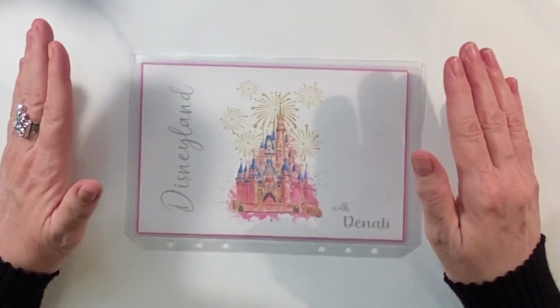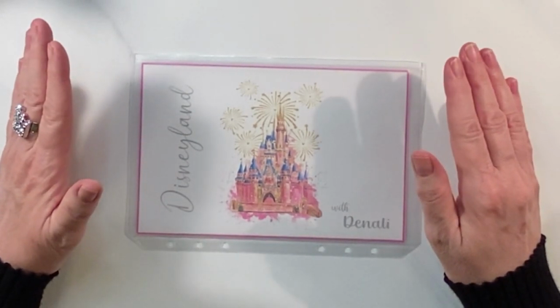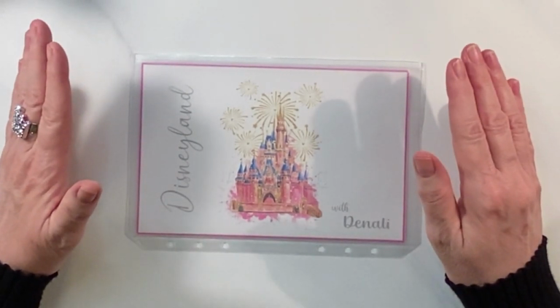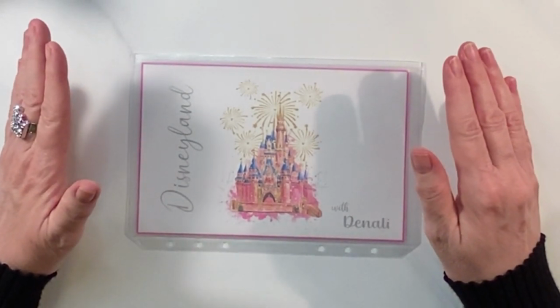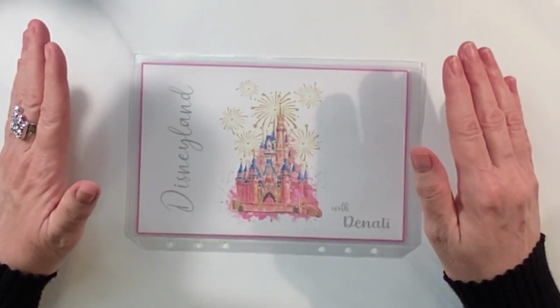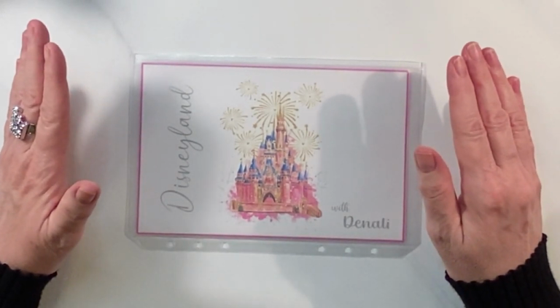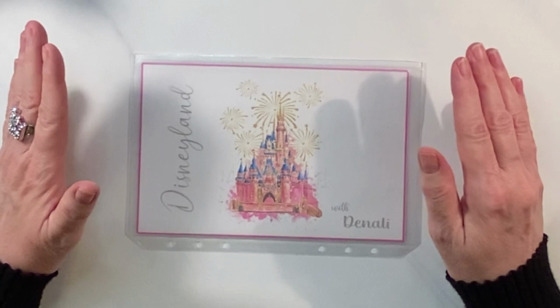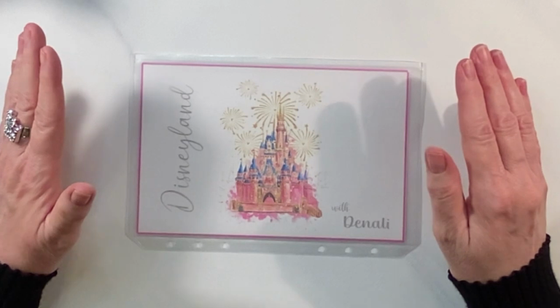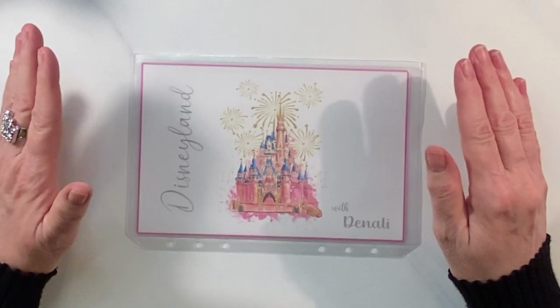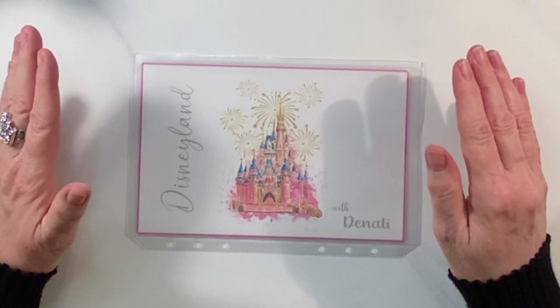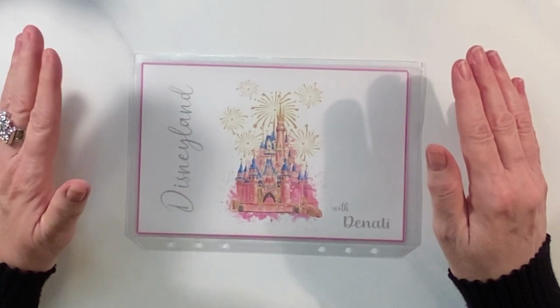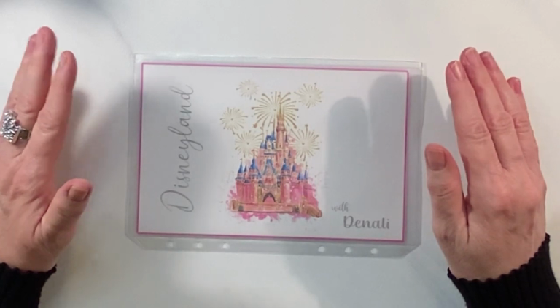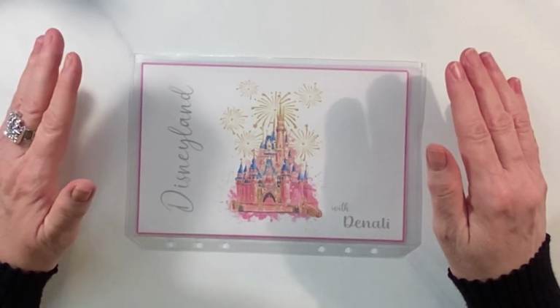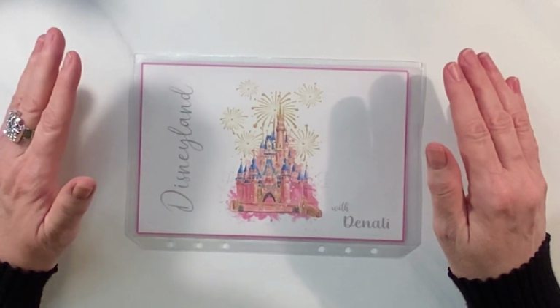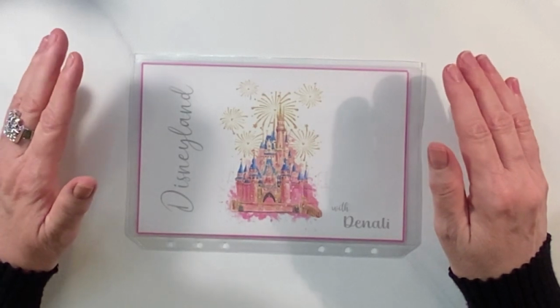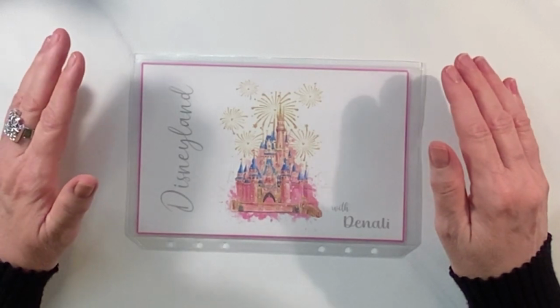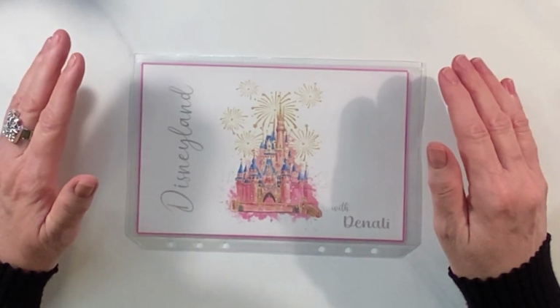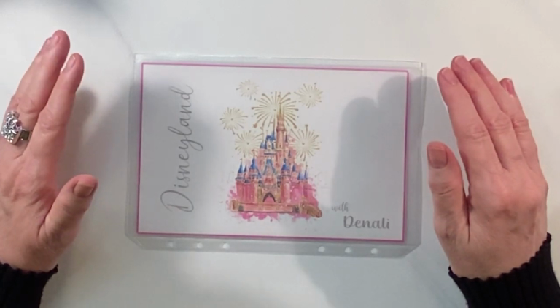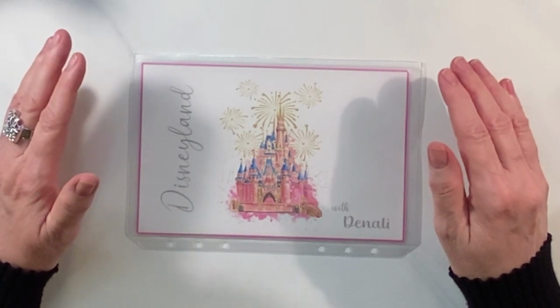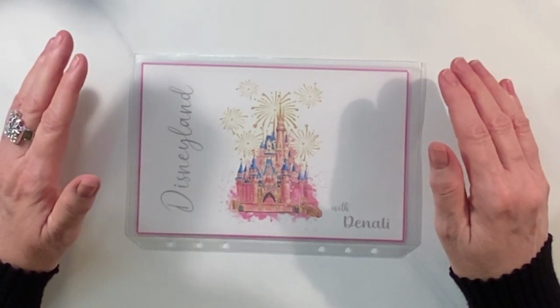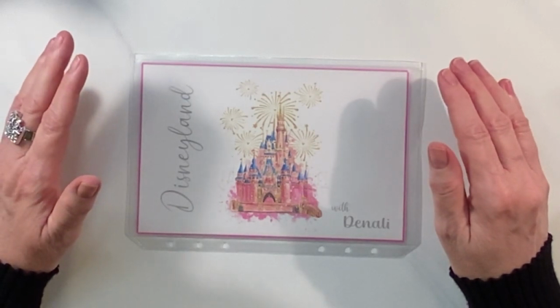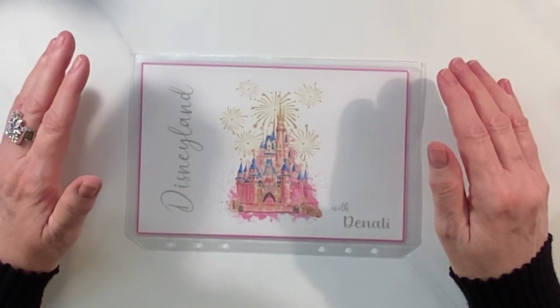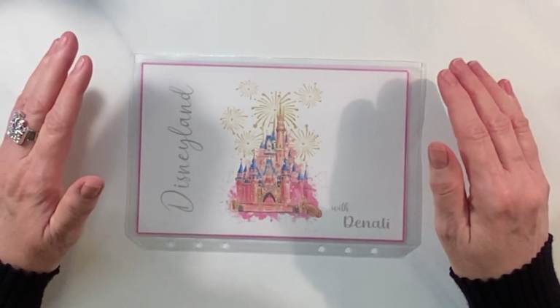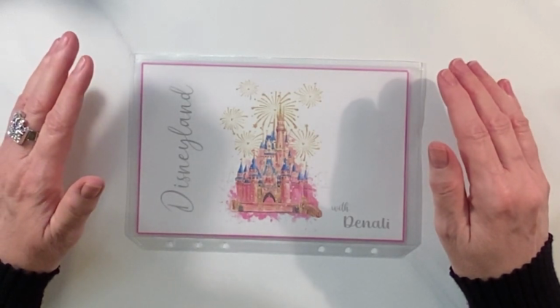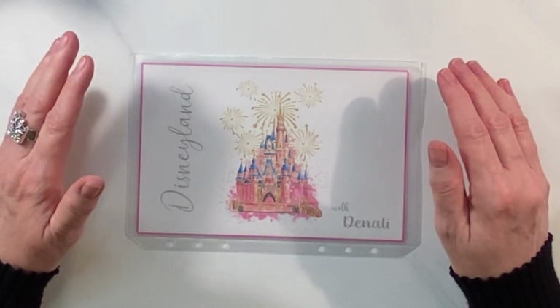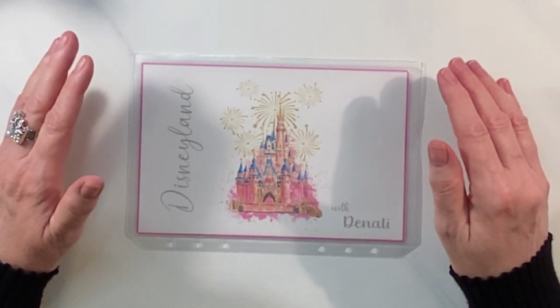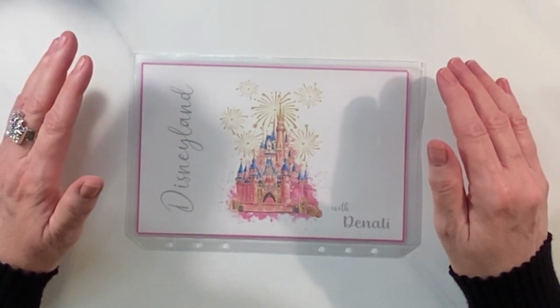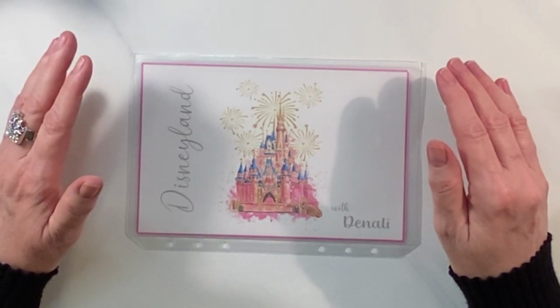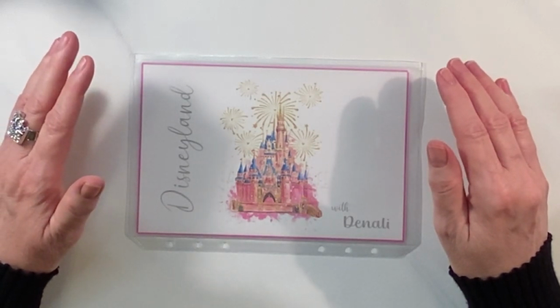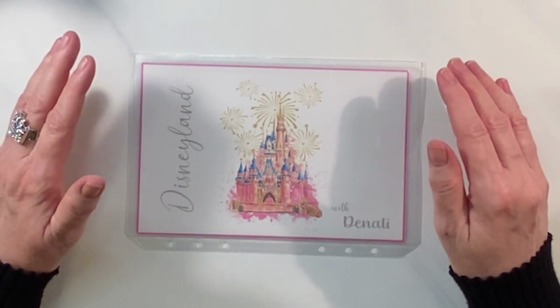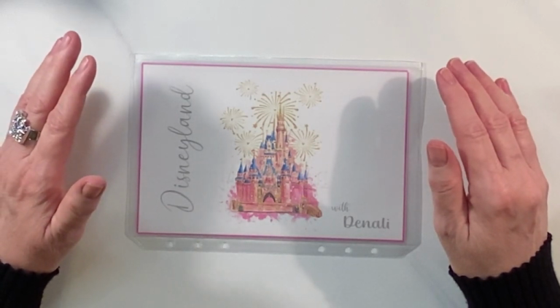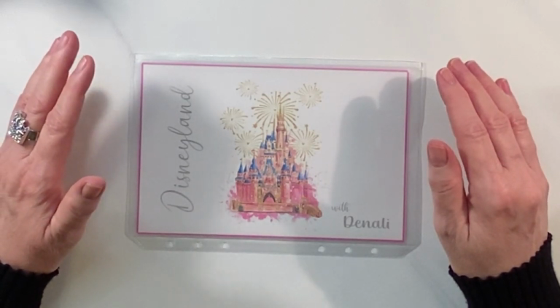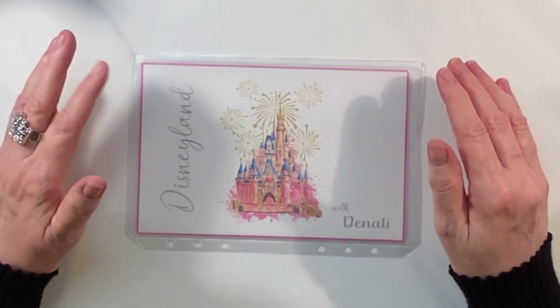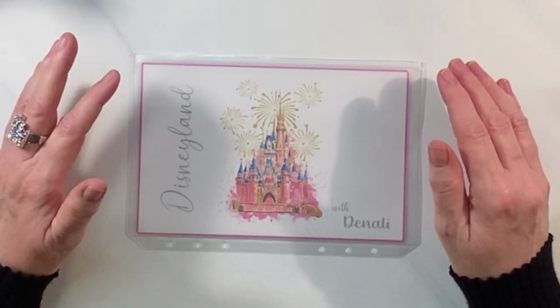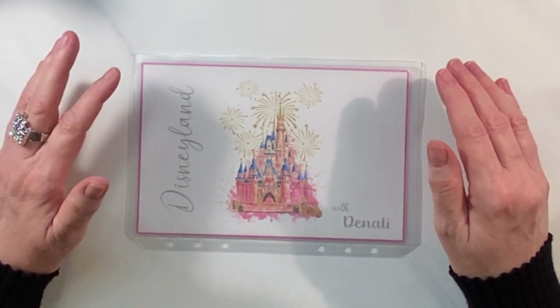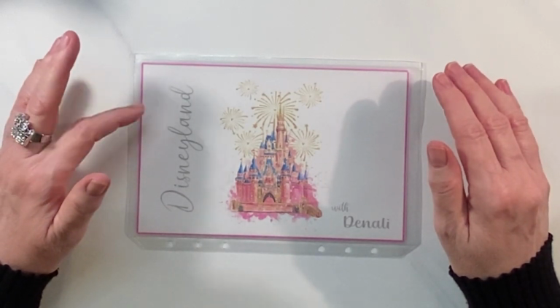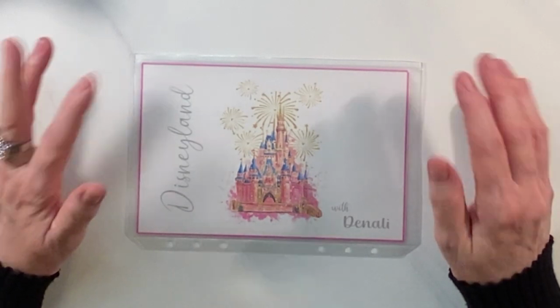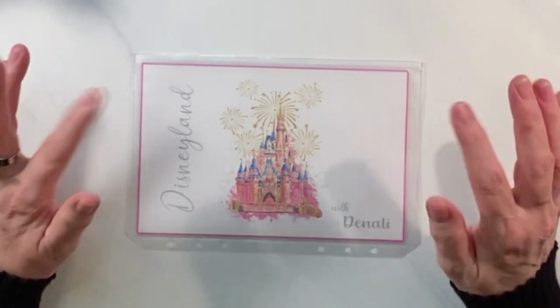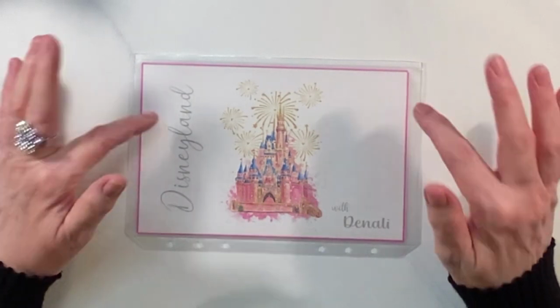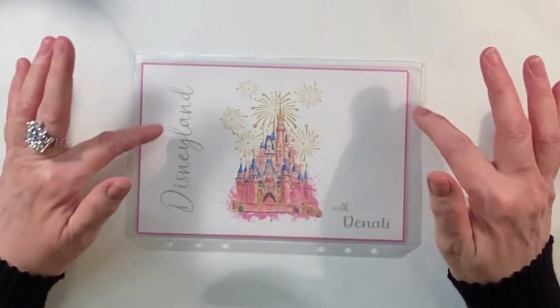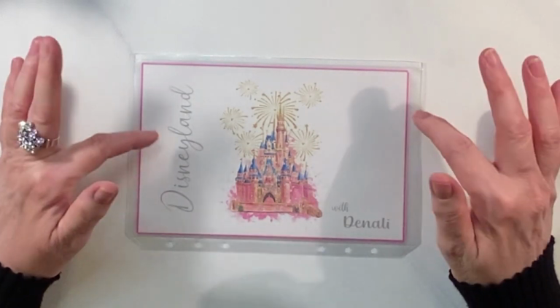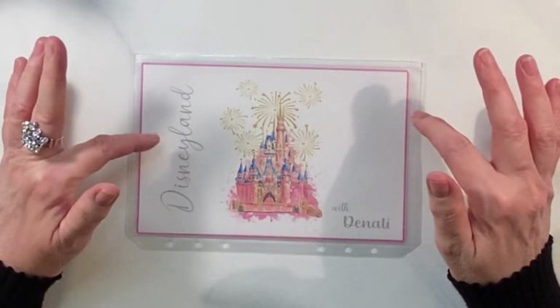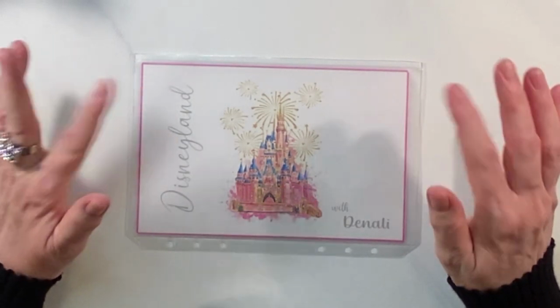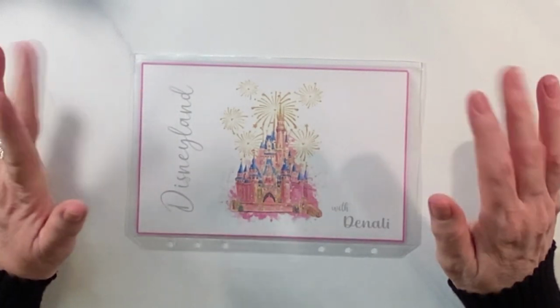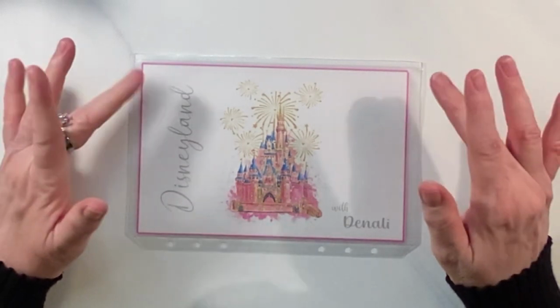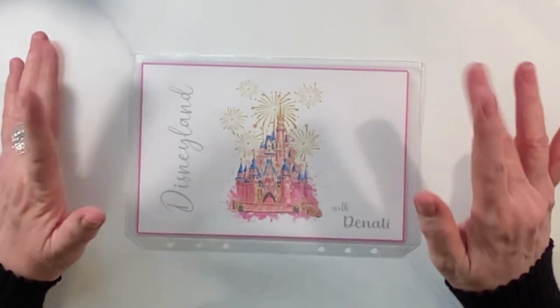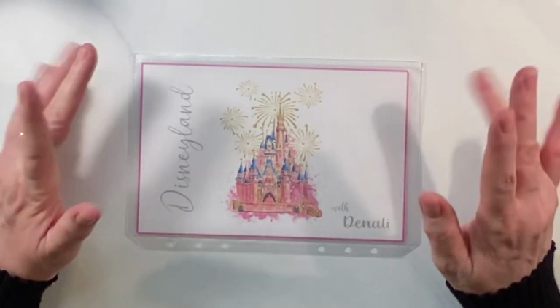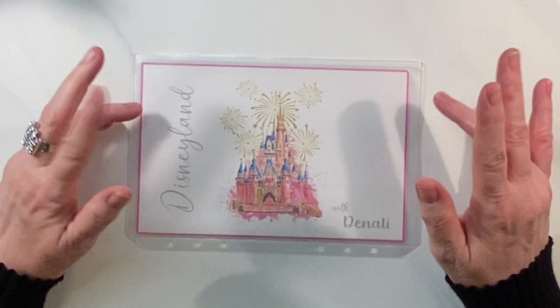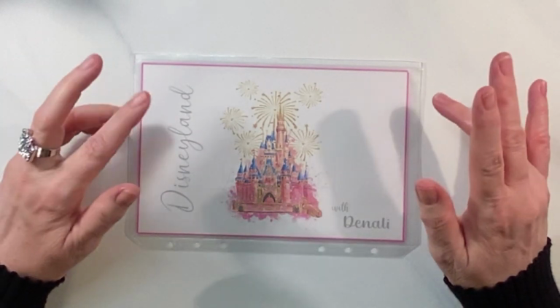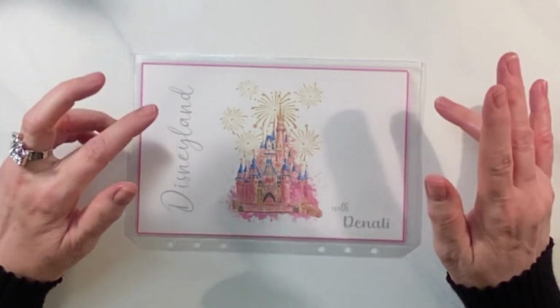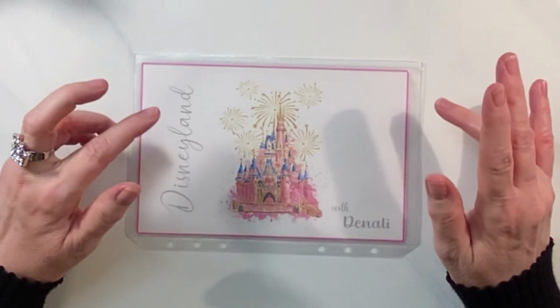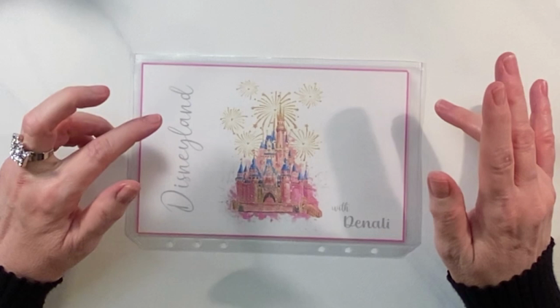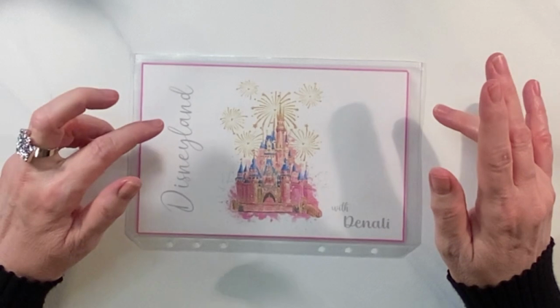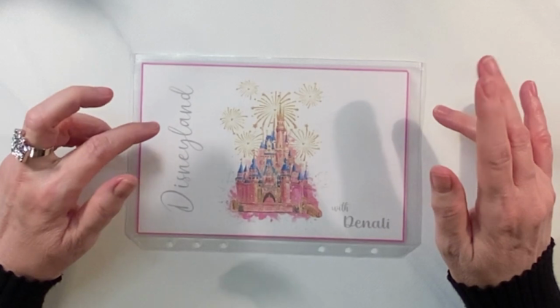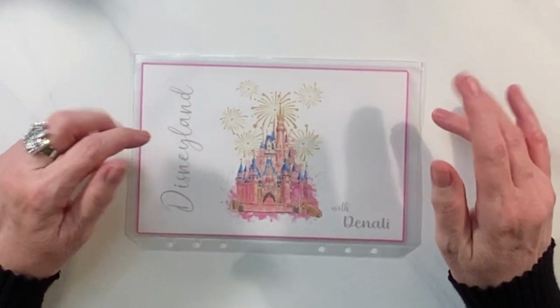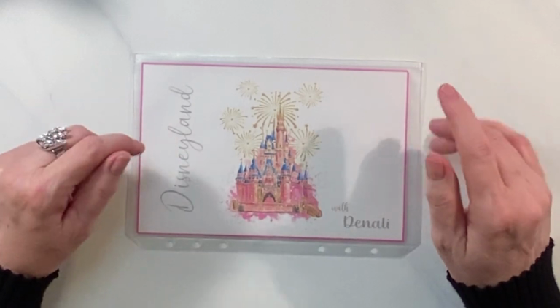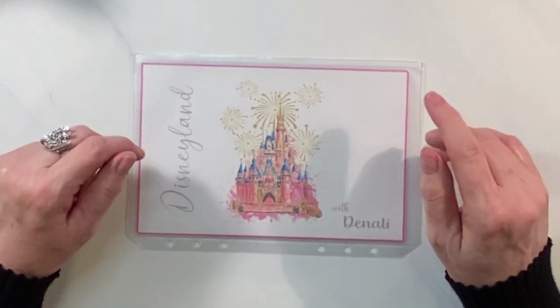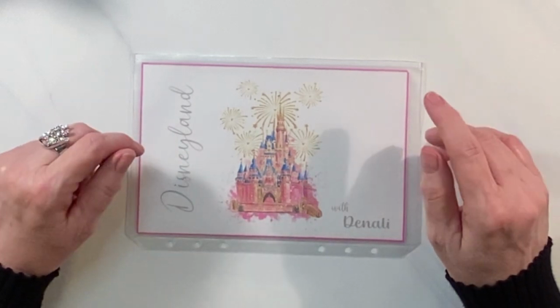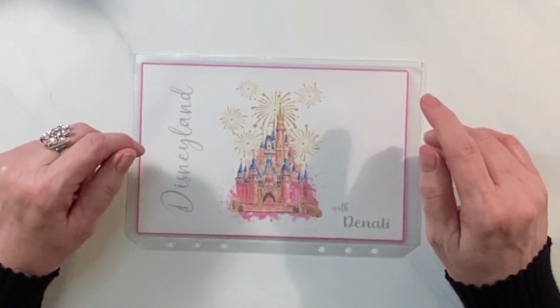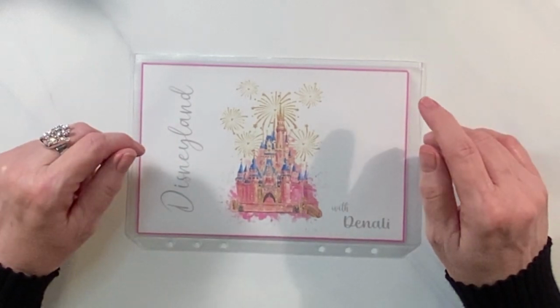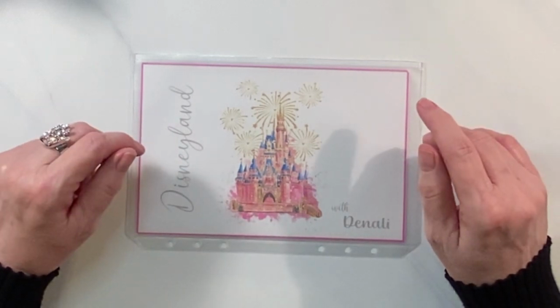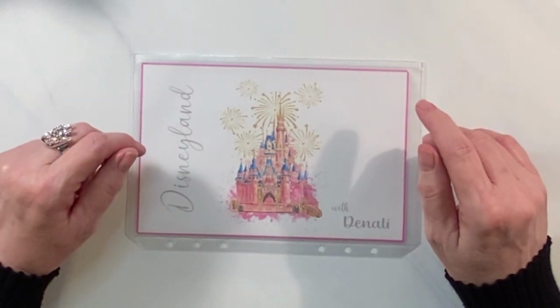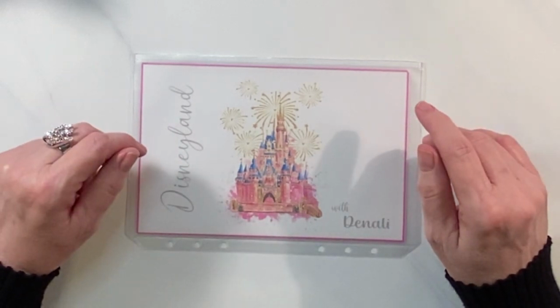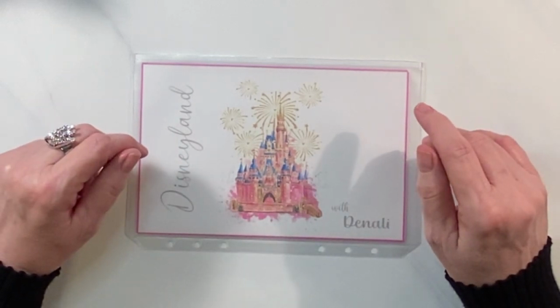All right, in today's video I am going to cash-stuff my five, ten, and twenty dollar binders, so let's go ahead and get started.